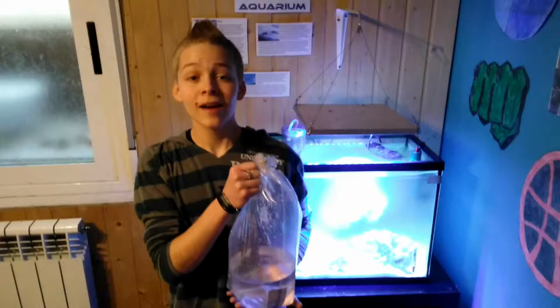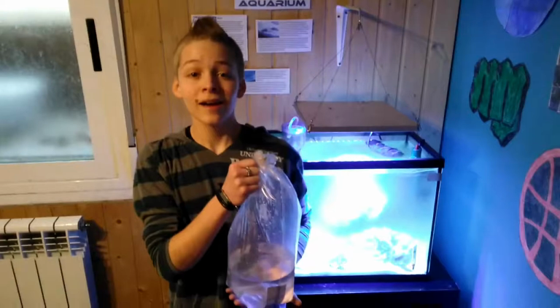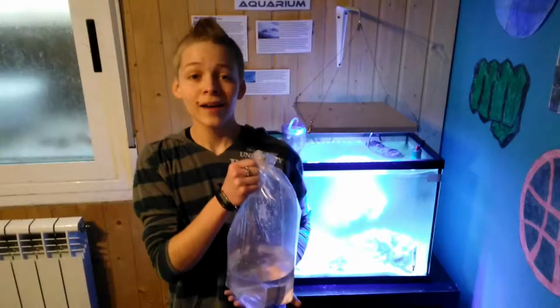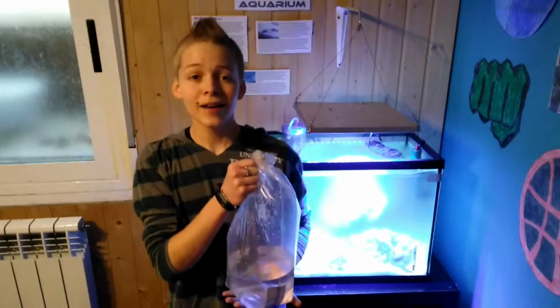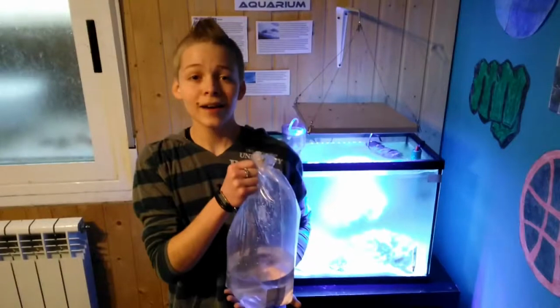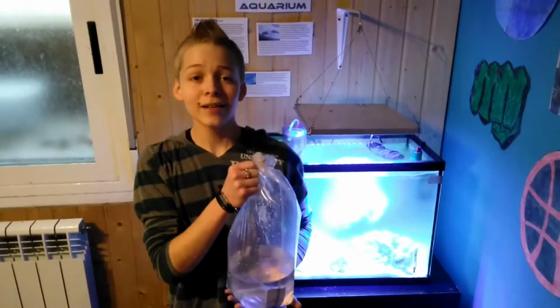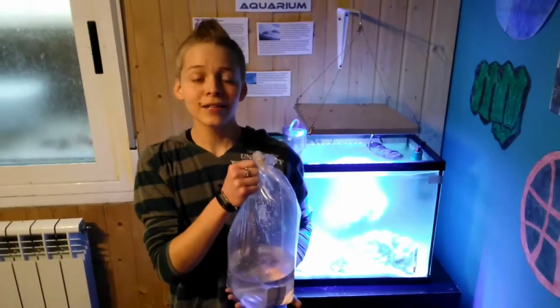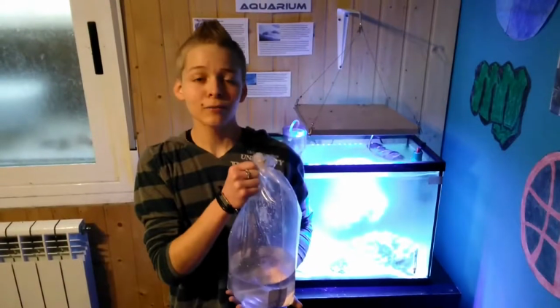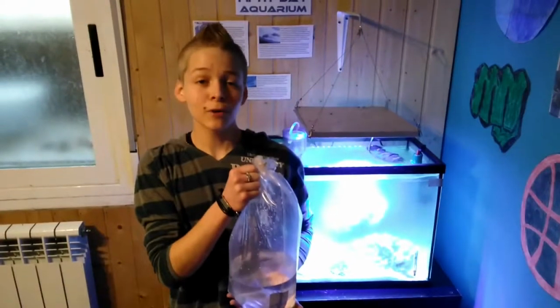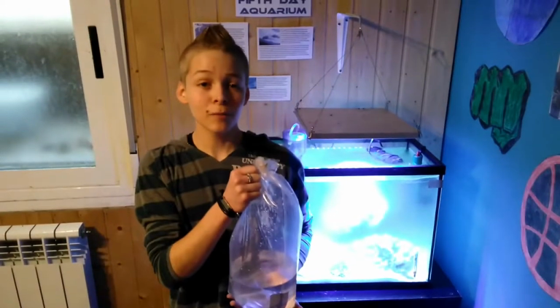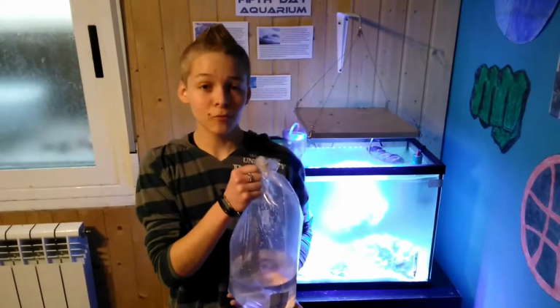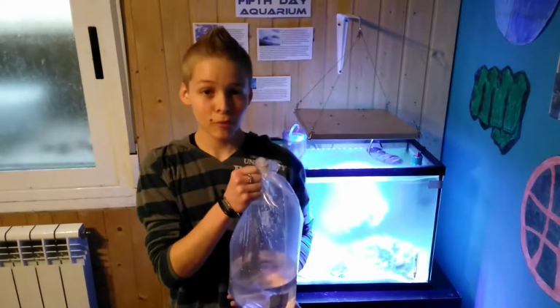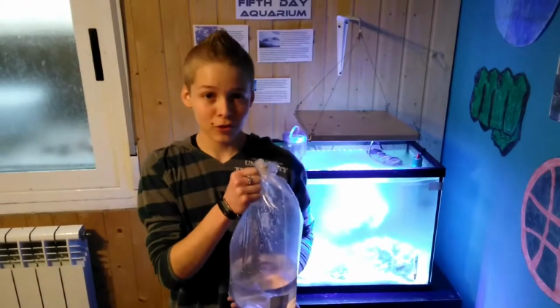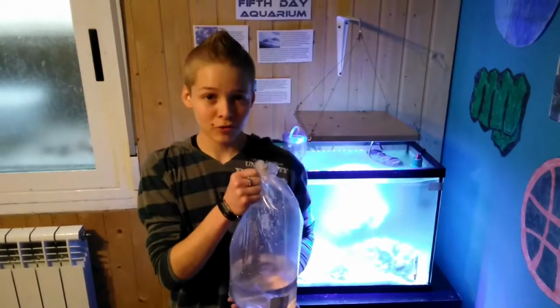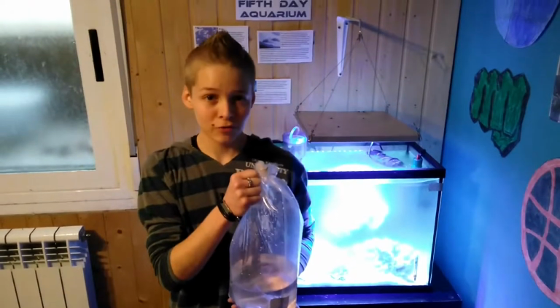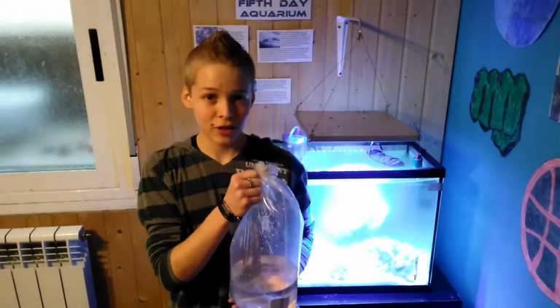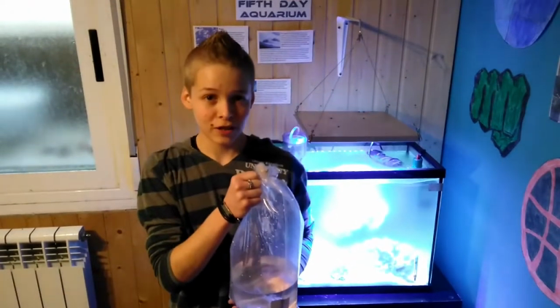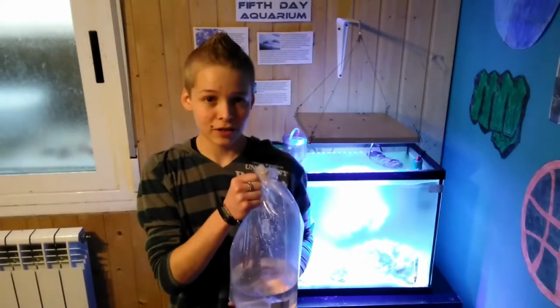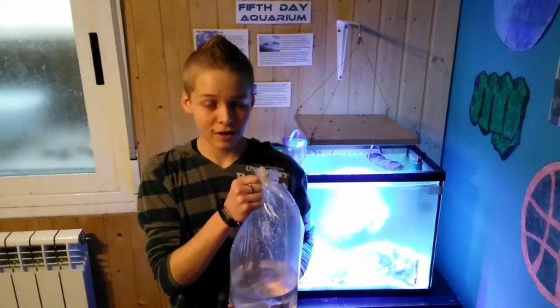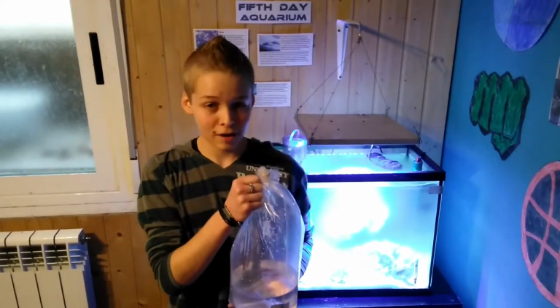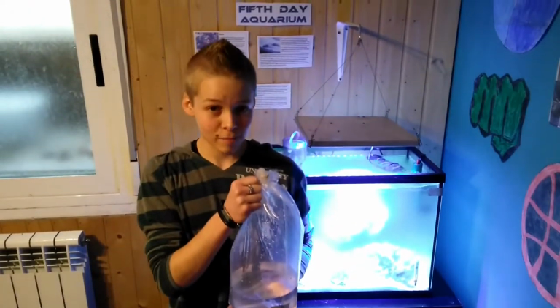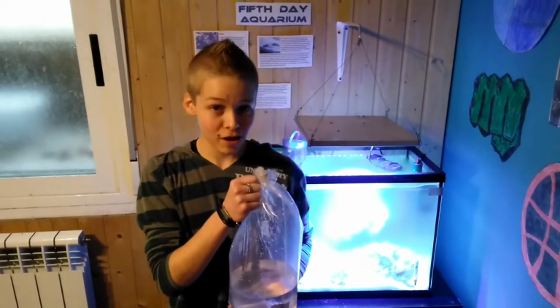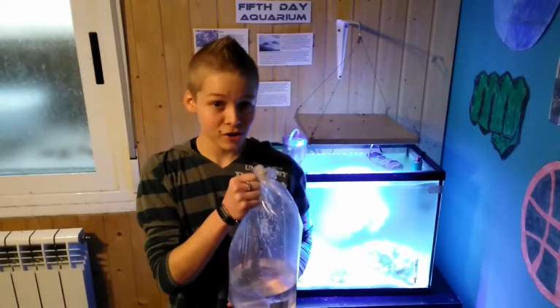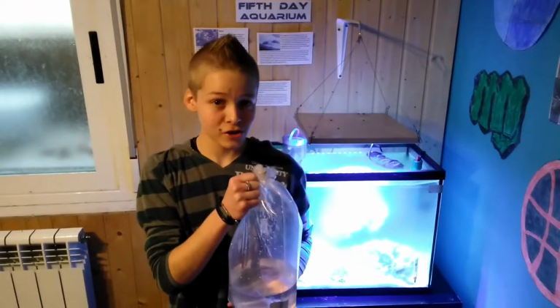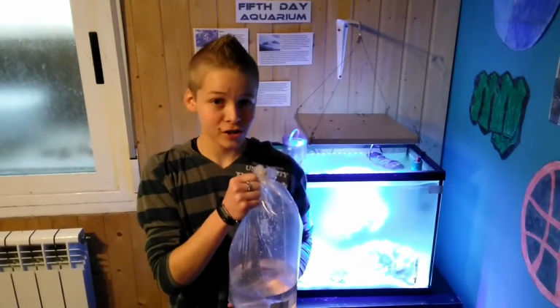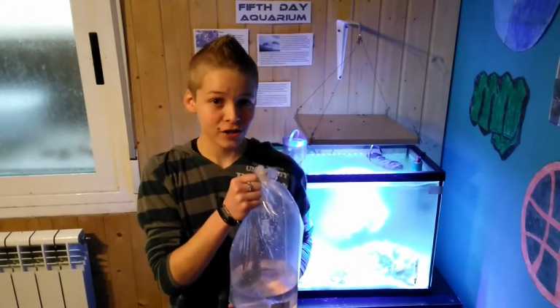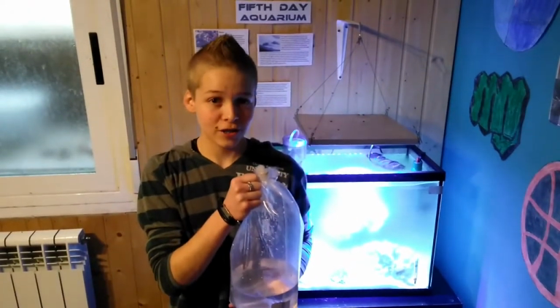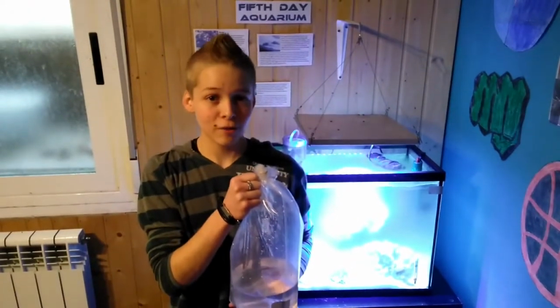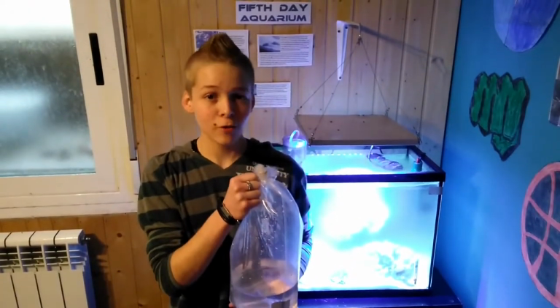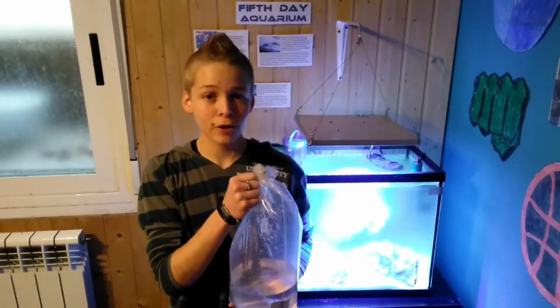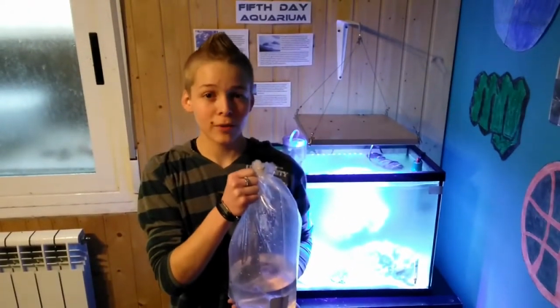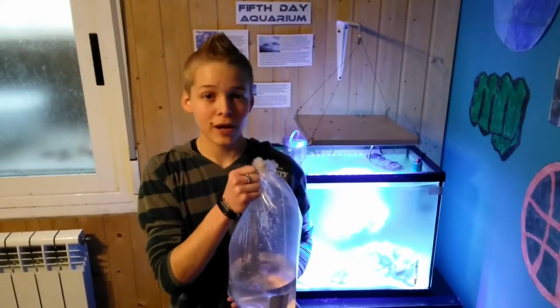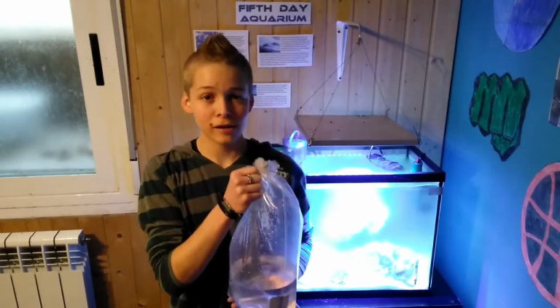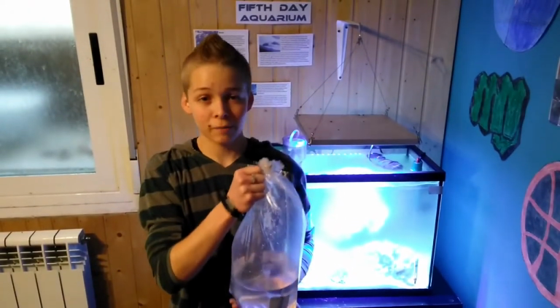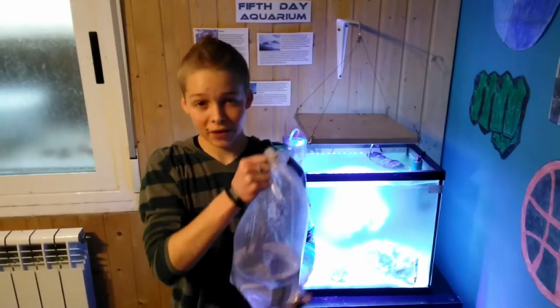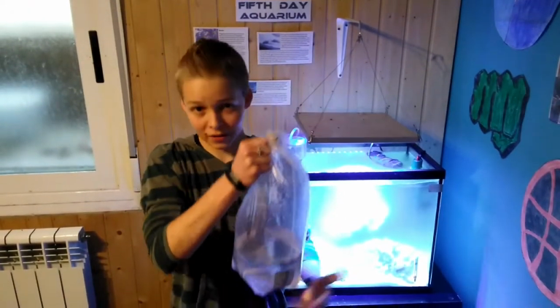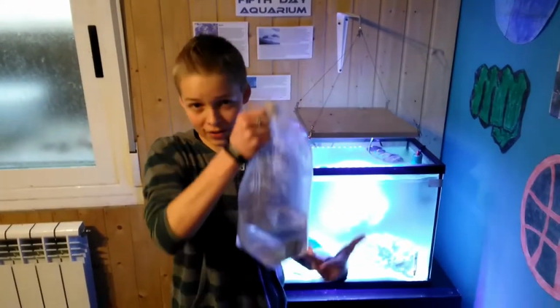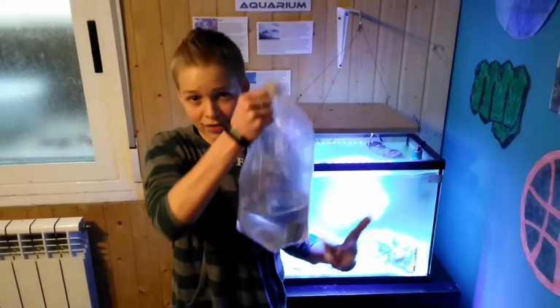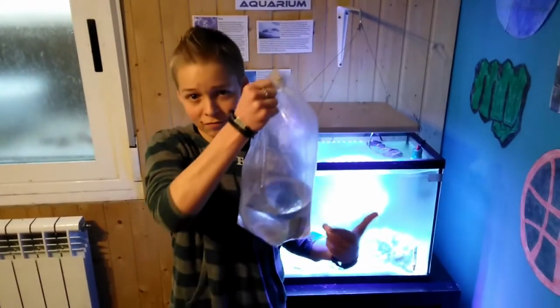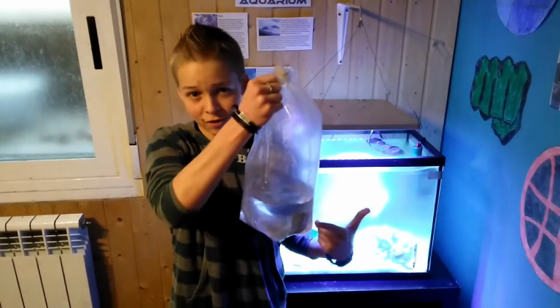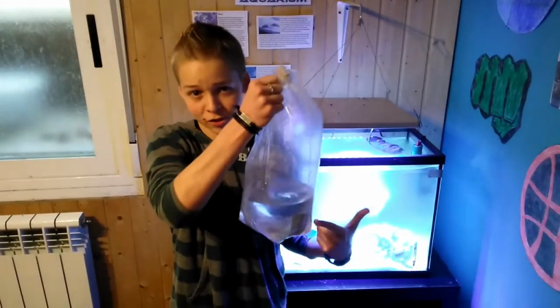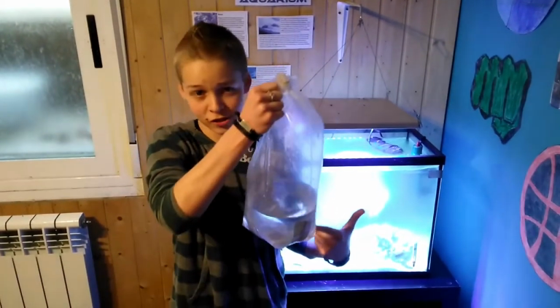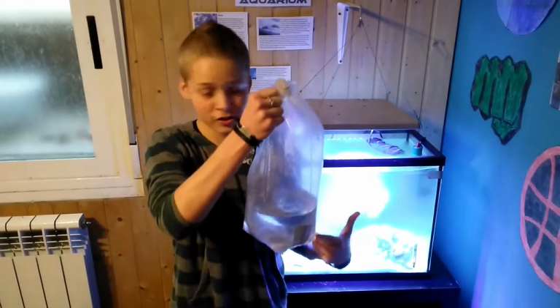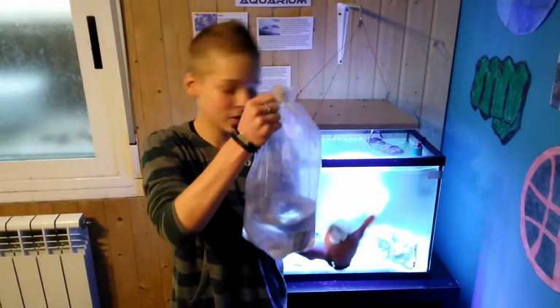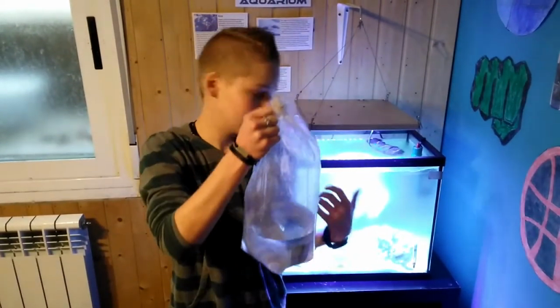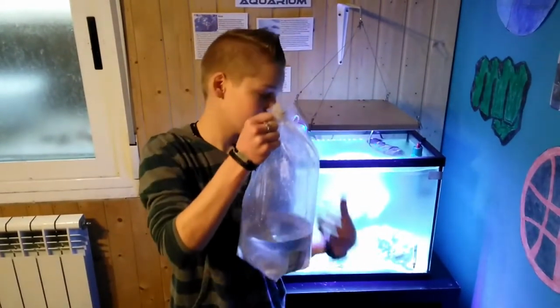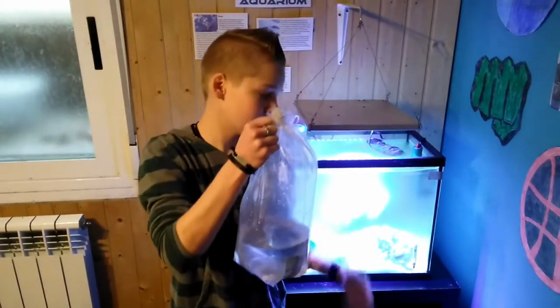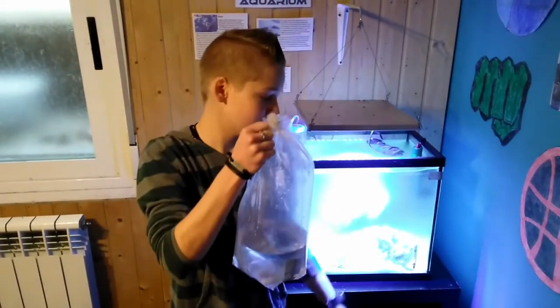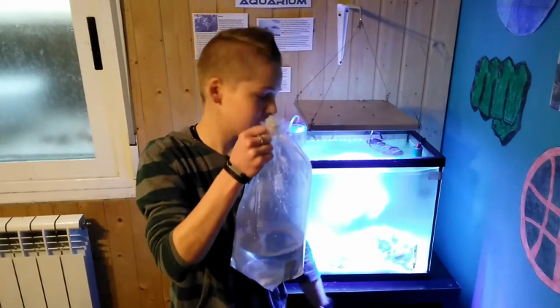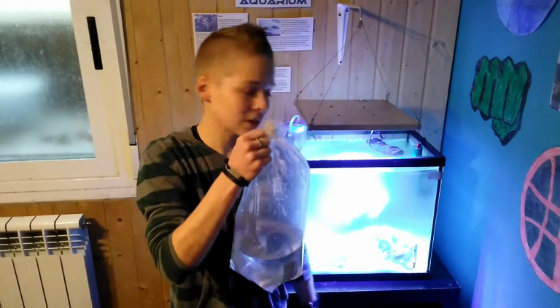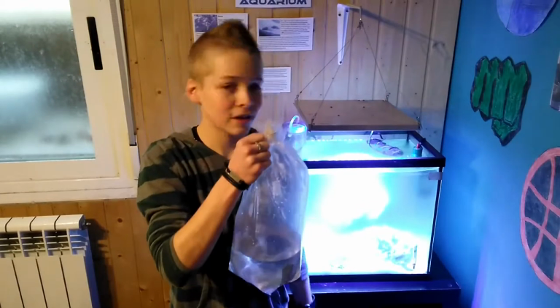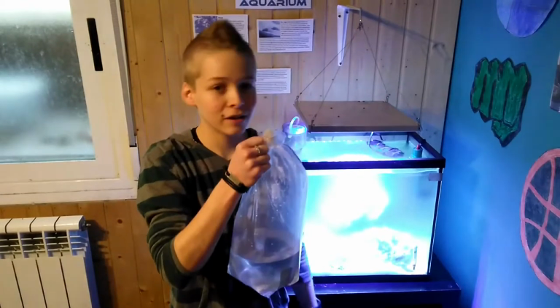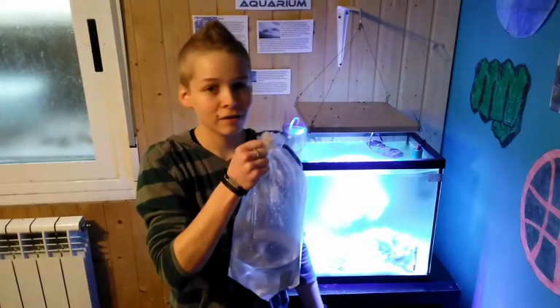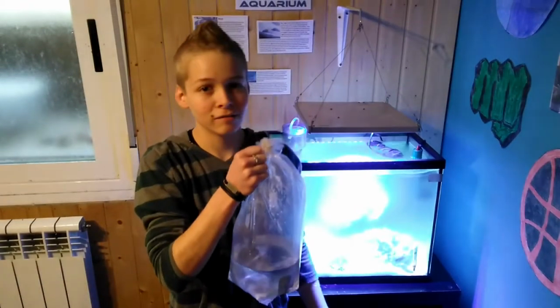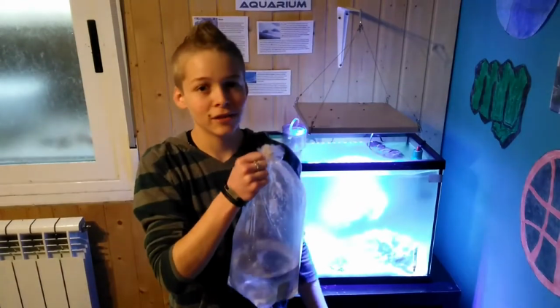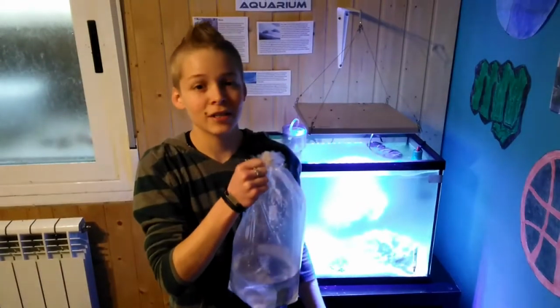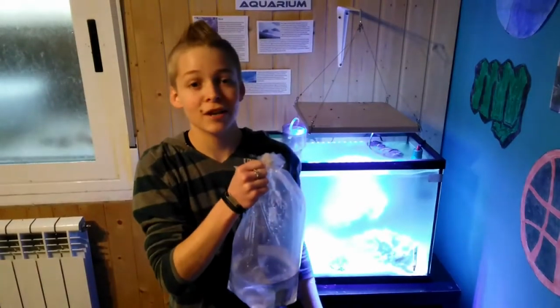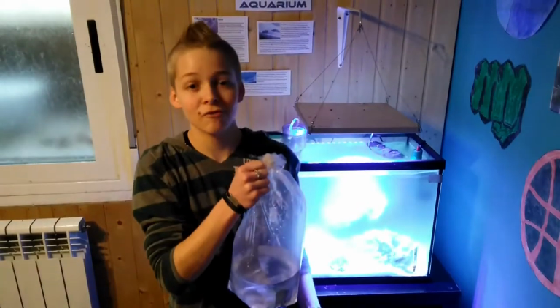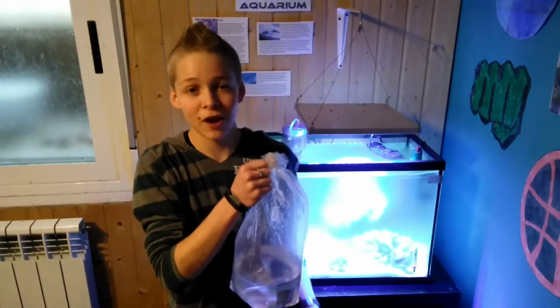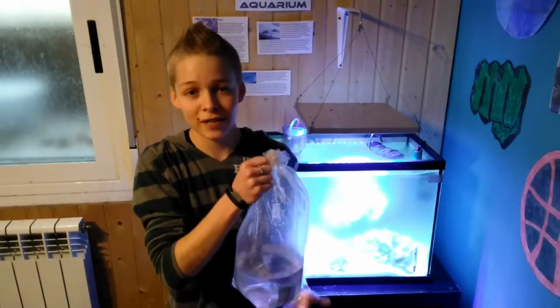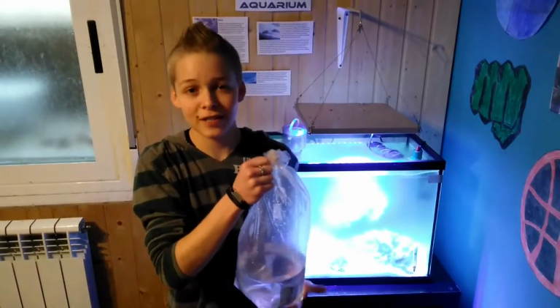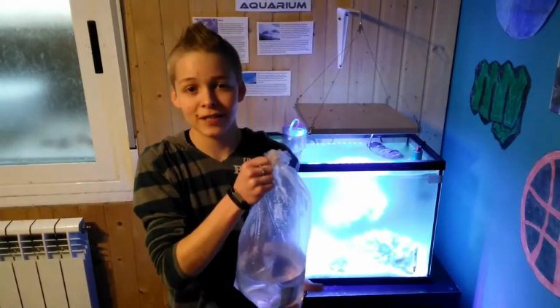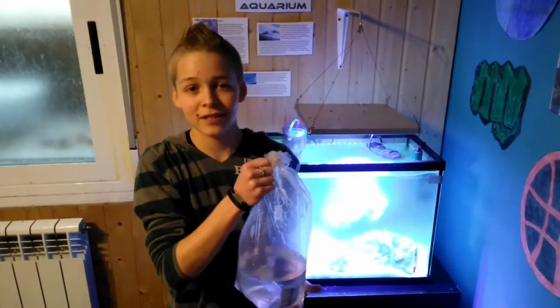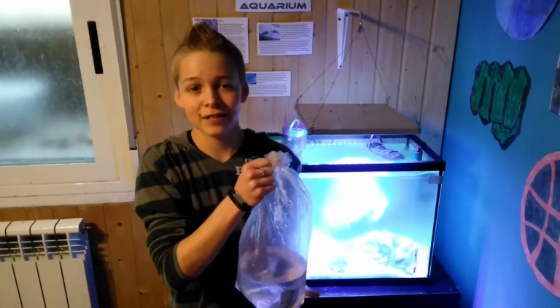Hey guys, welcome to Robust Reef Tanks. I'm Ash, and today we're going to be acclimating these fish to my reef tank. Let's get right into this.